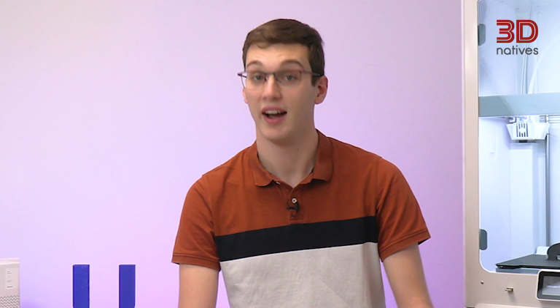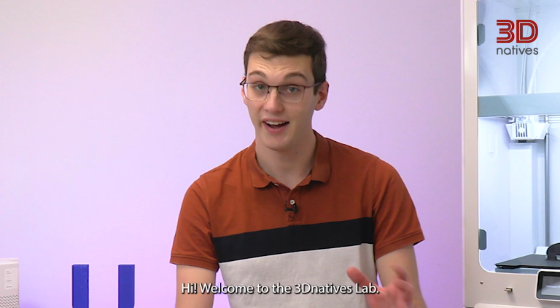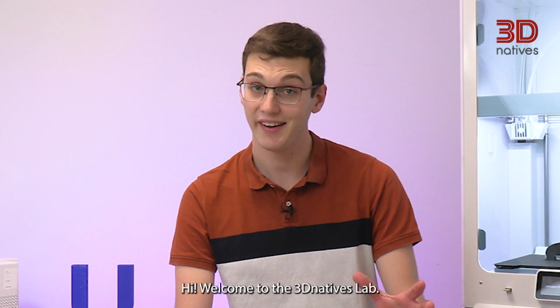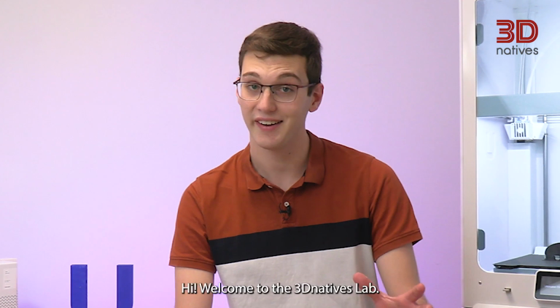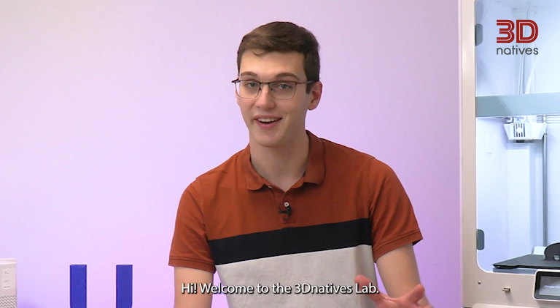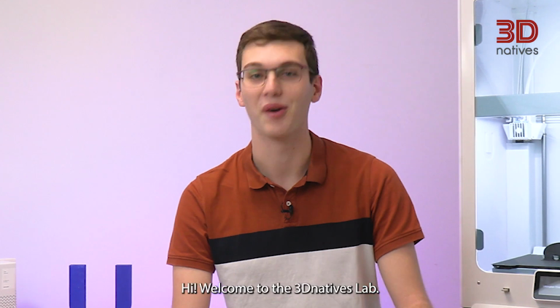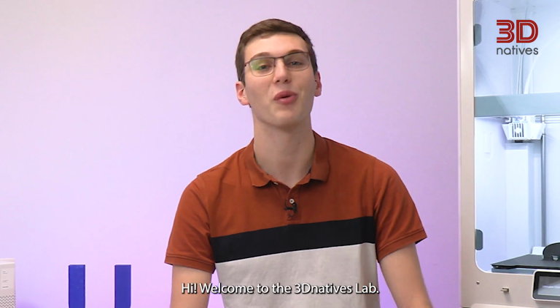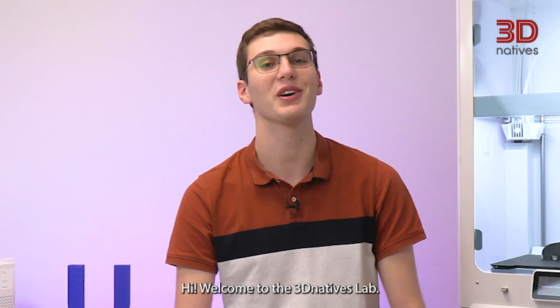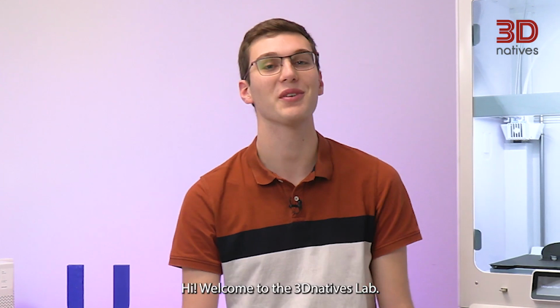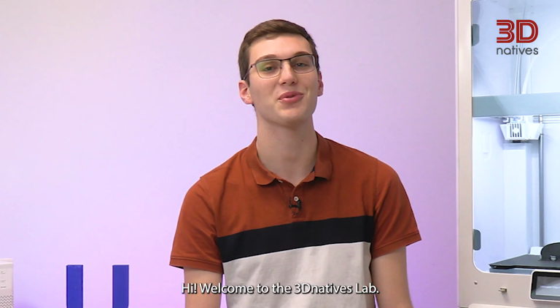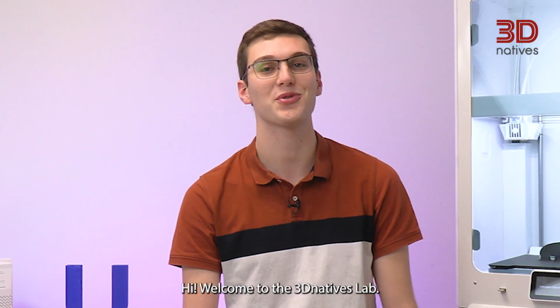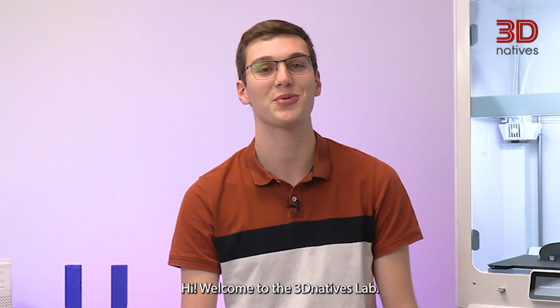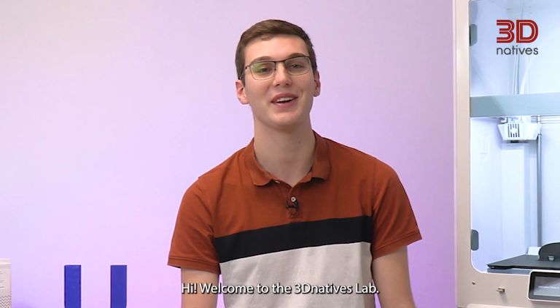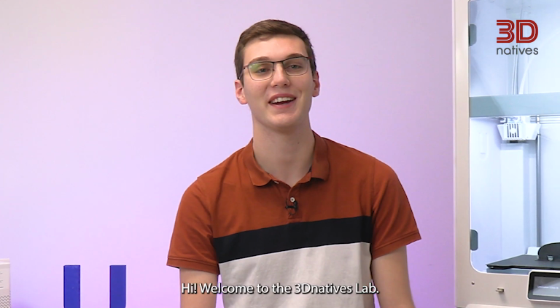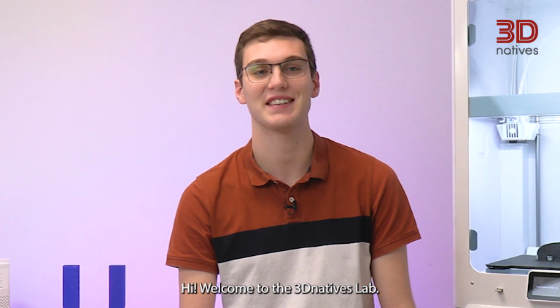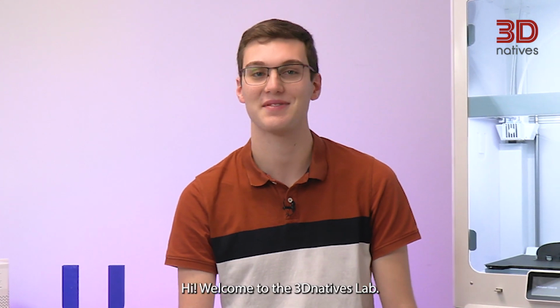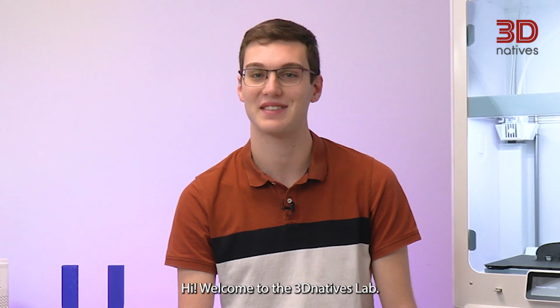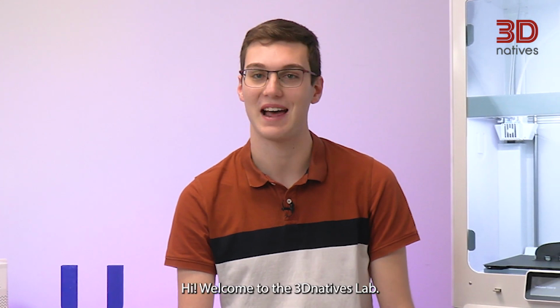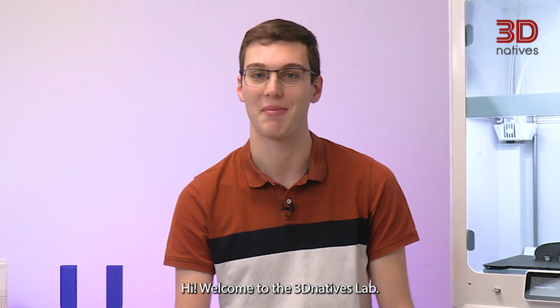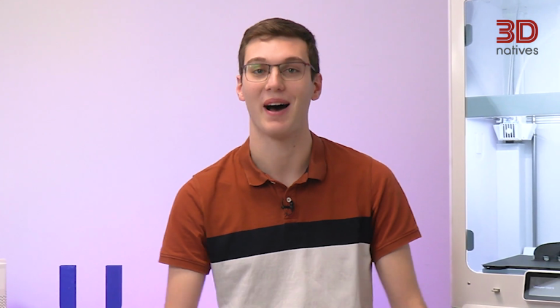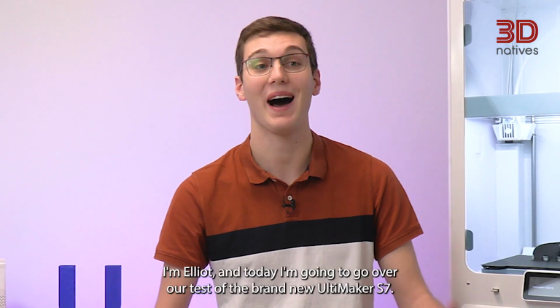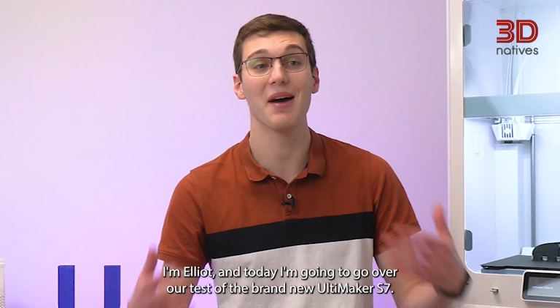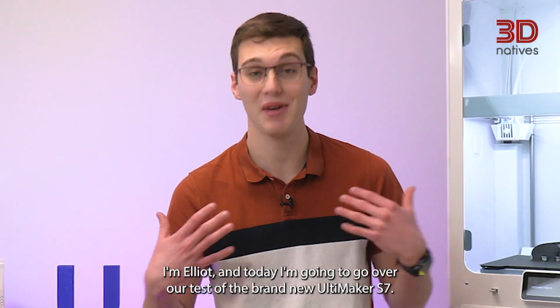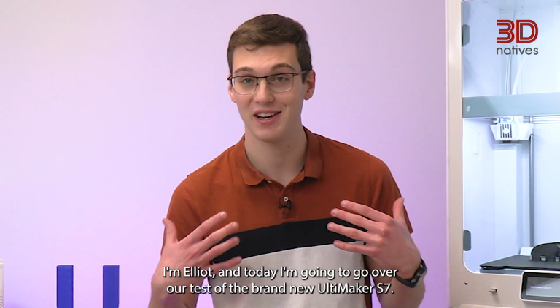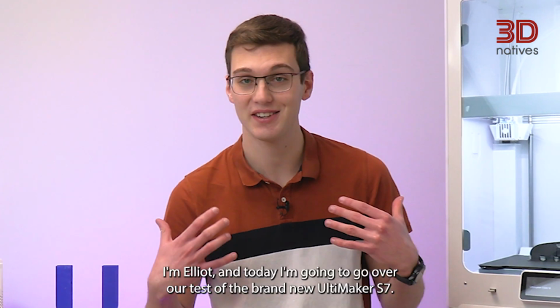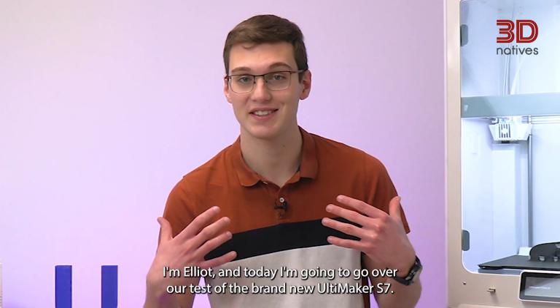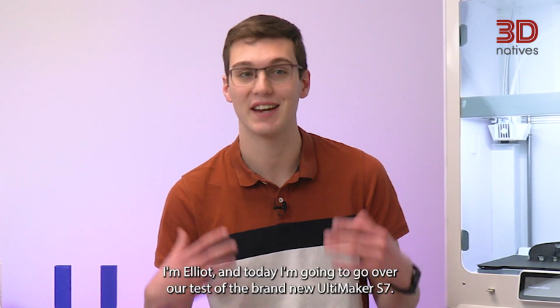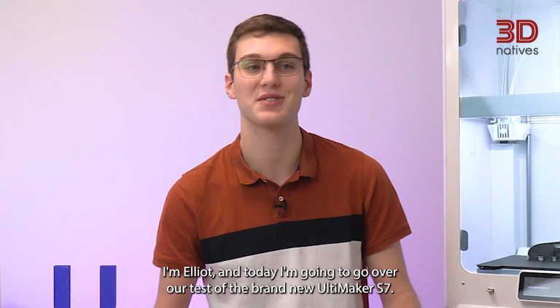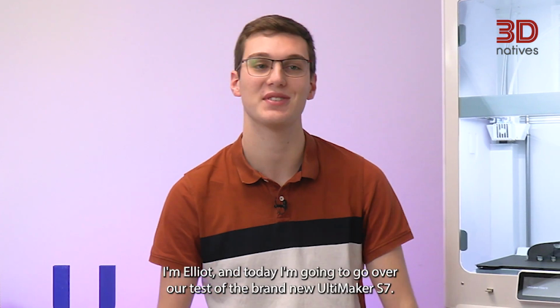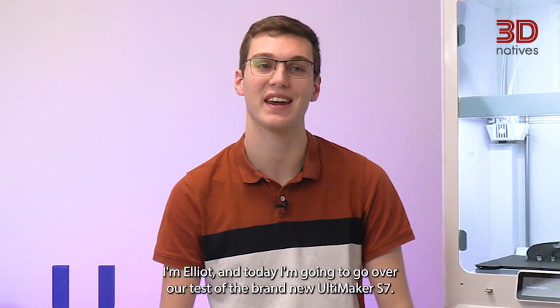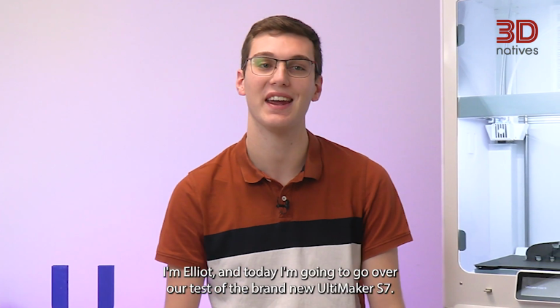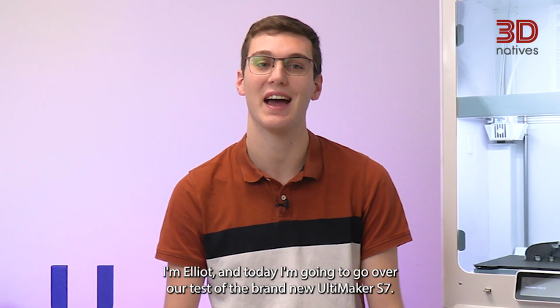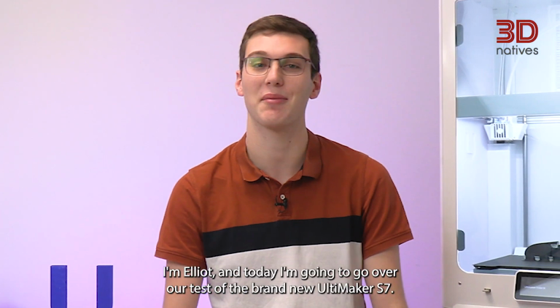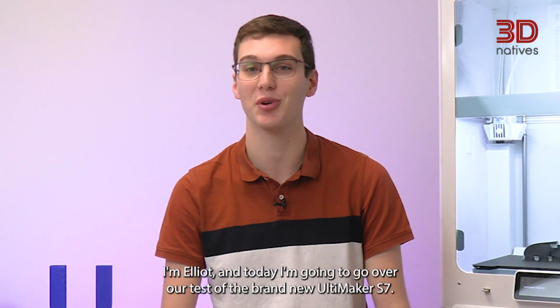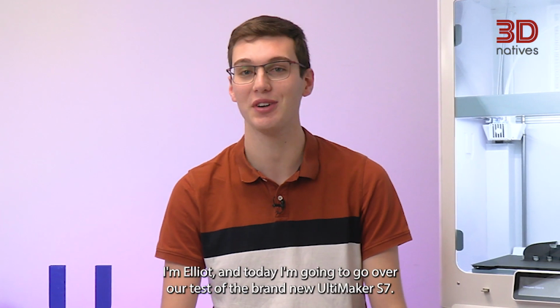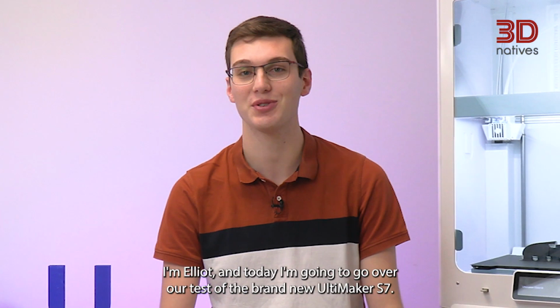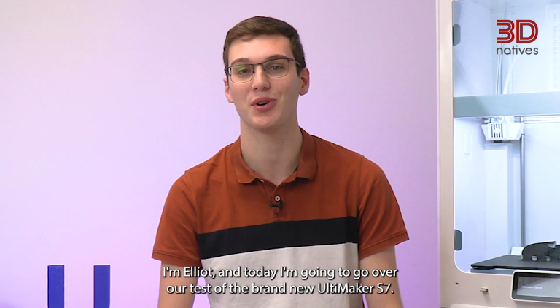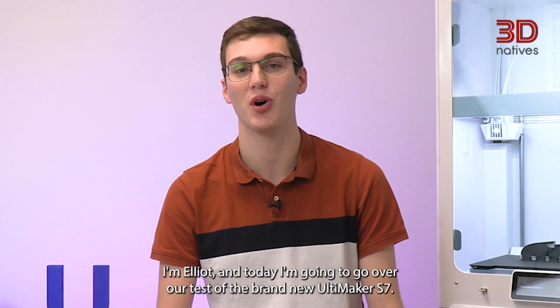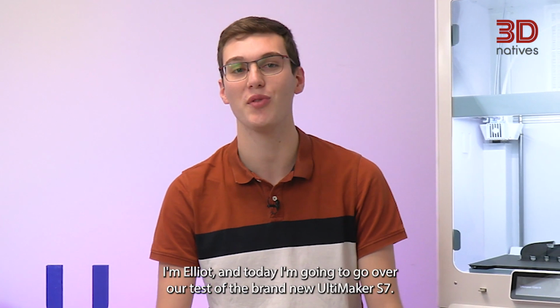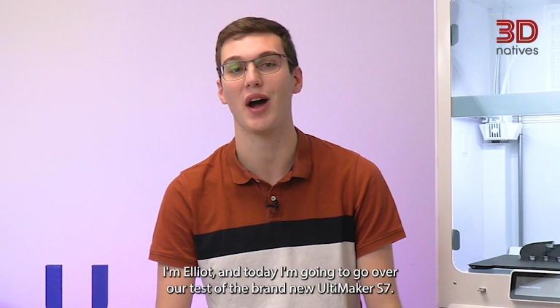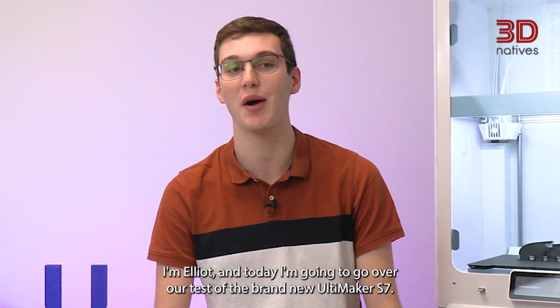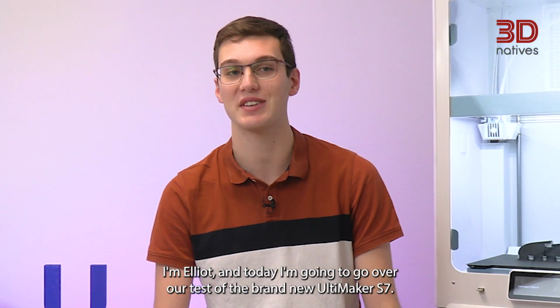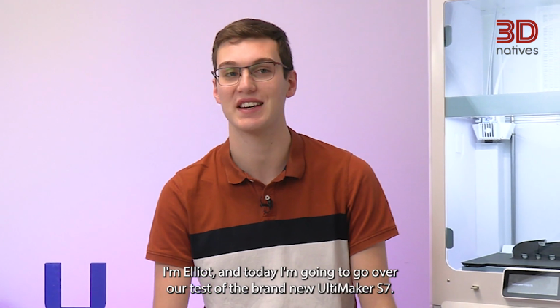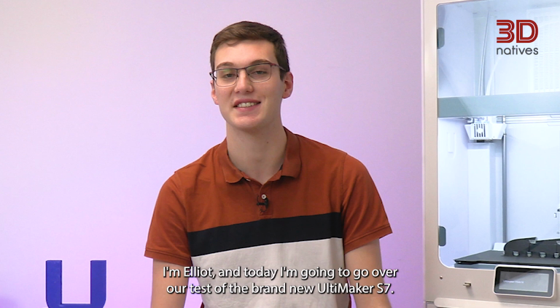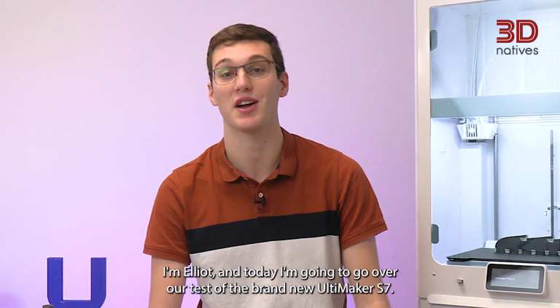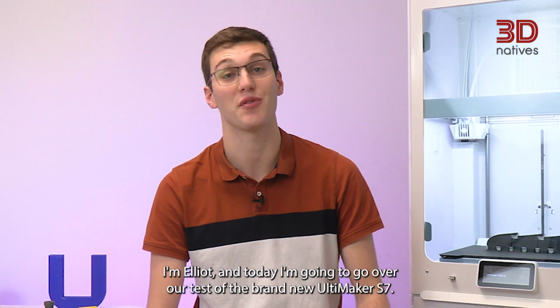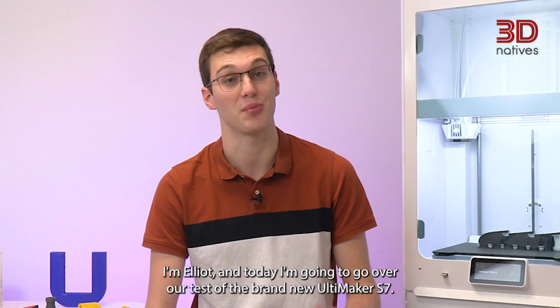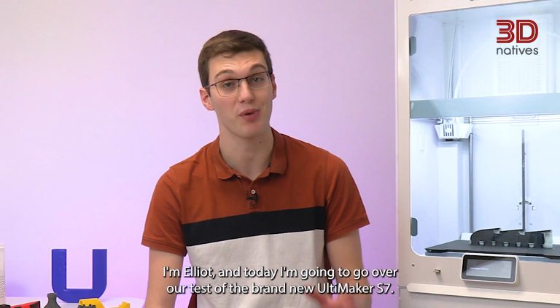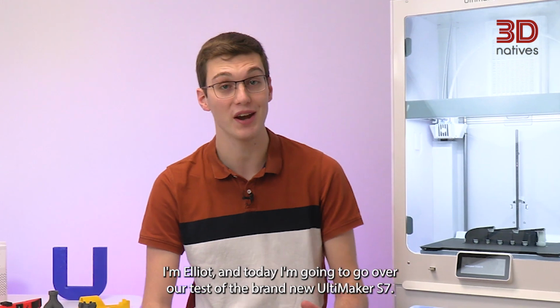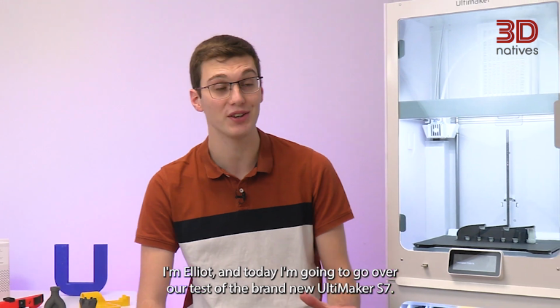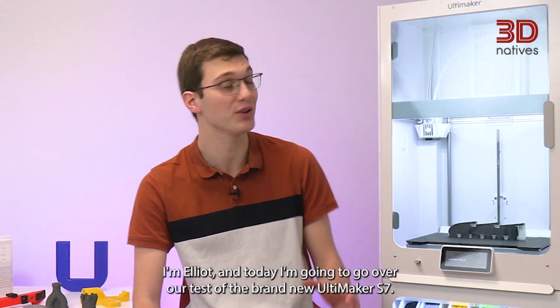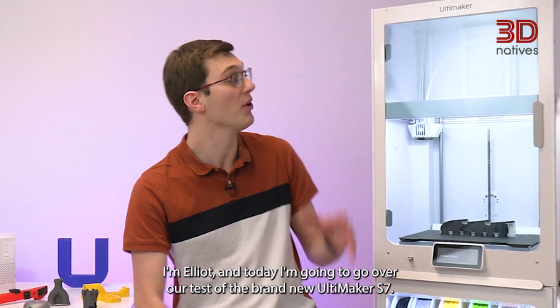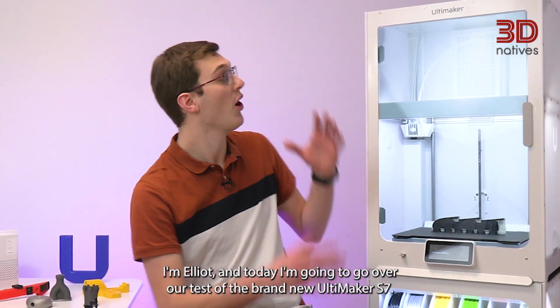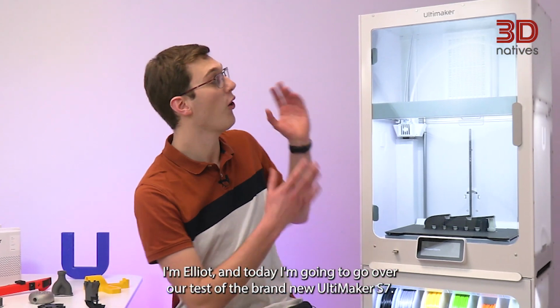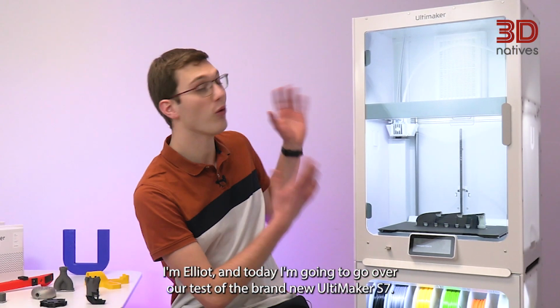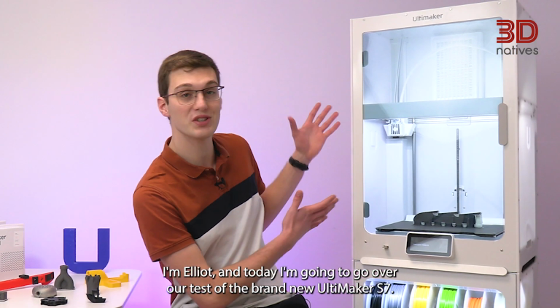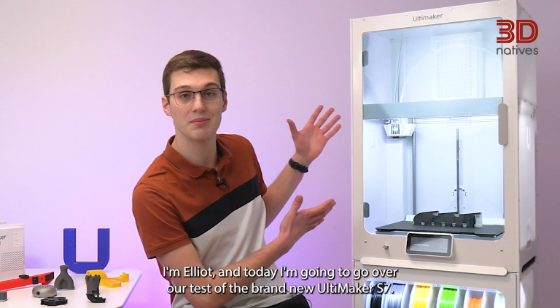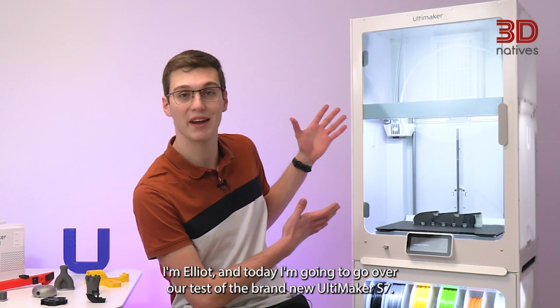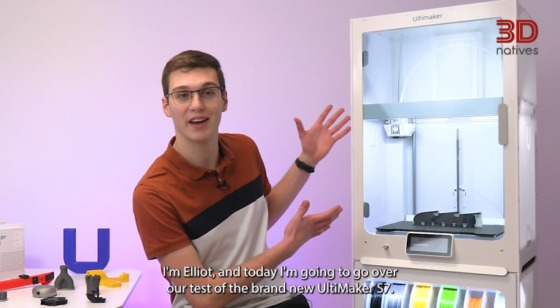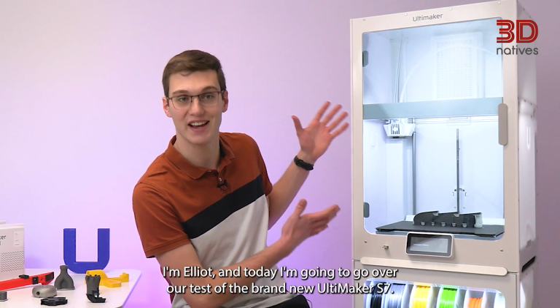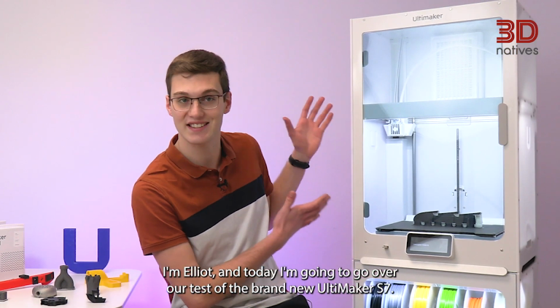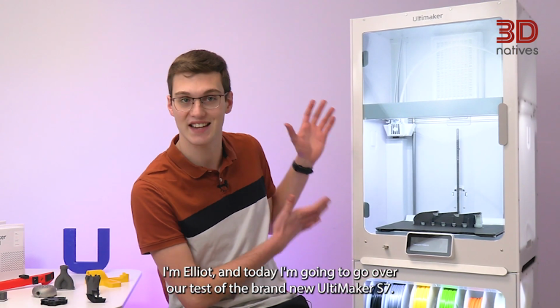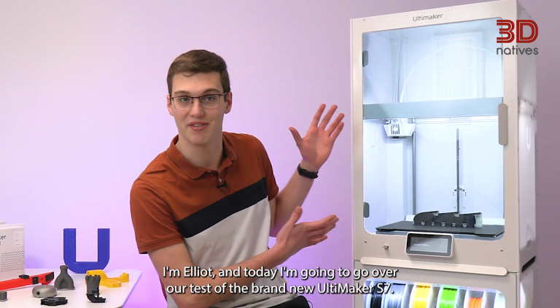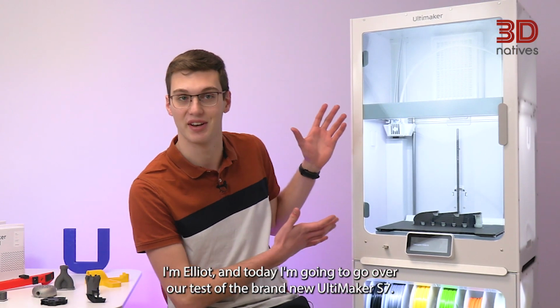Hi, welcome to 3D Natives Lab. I'm Elliot and today I'm going to go over our test of the brand new Ultimaker S7.